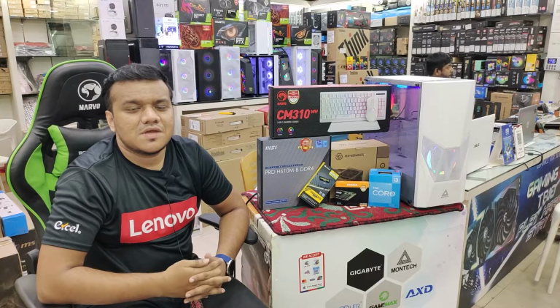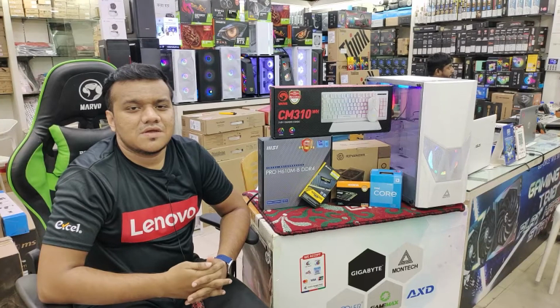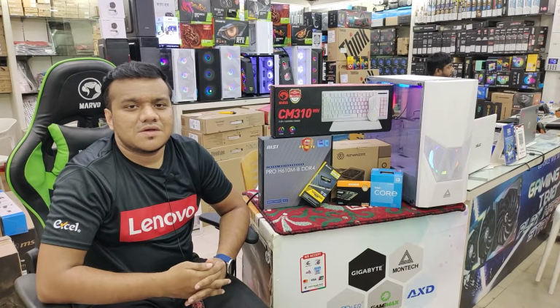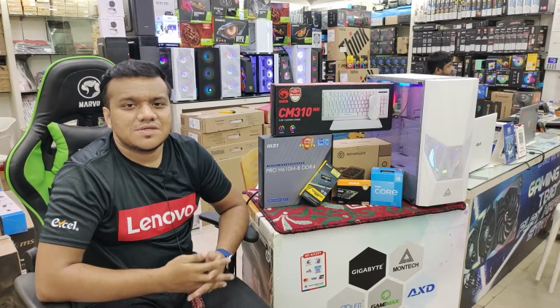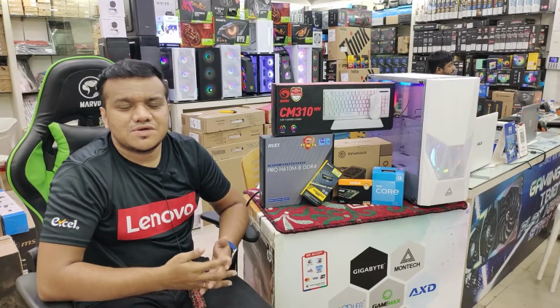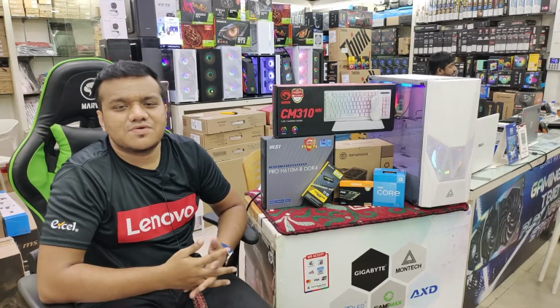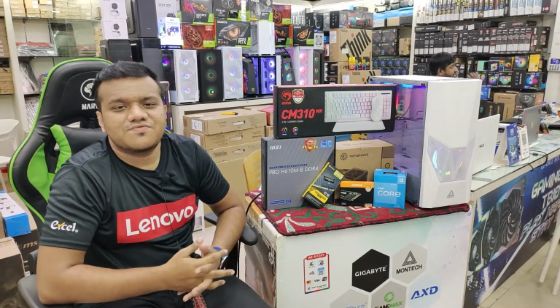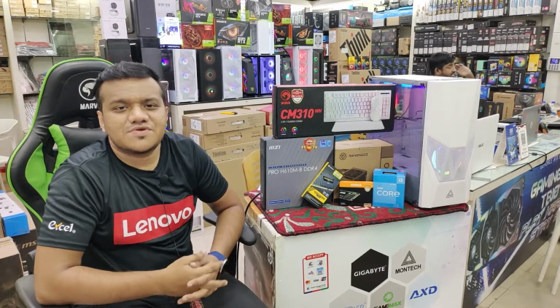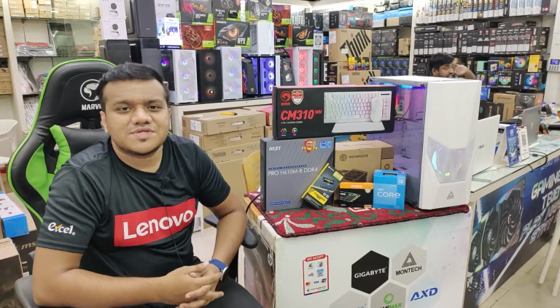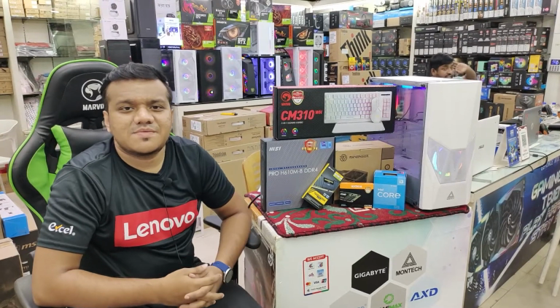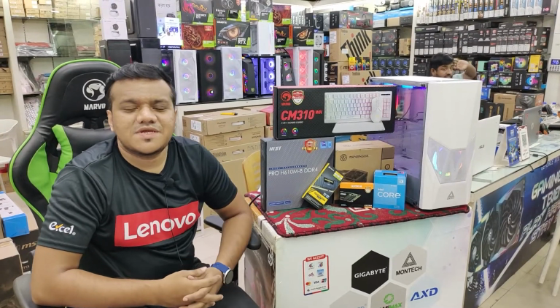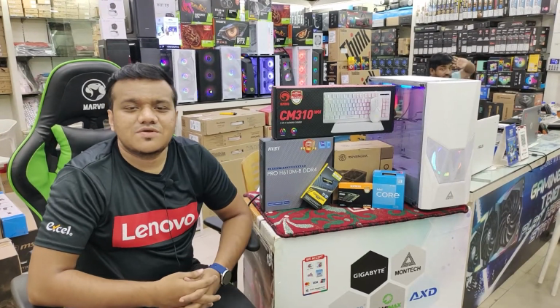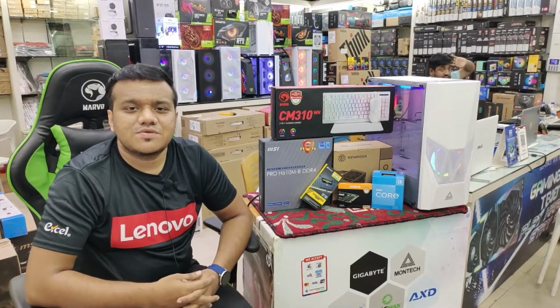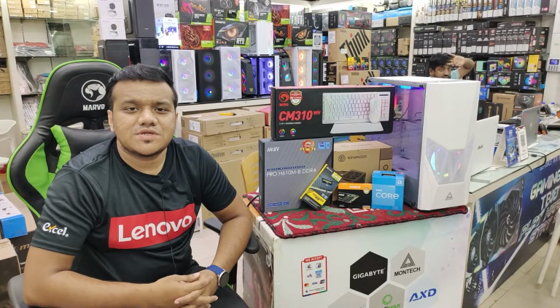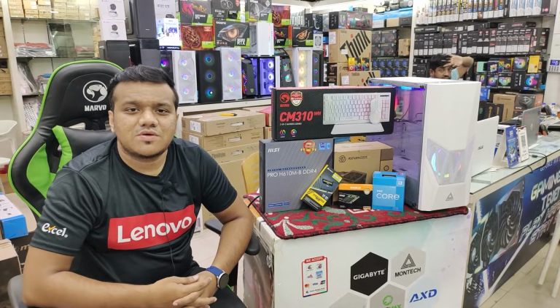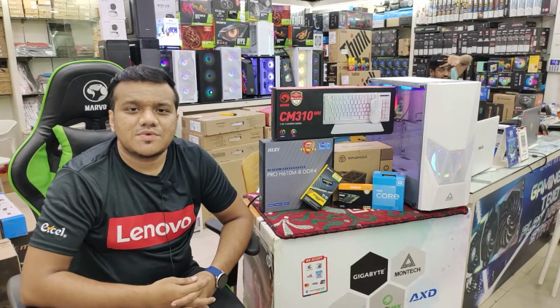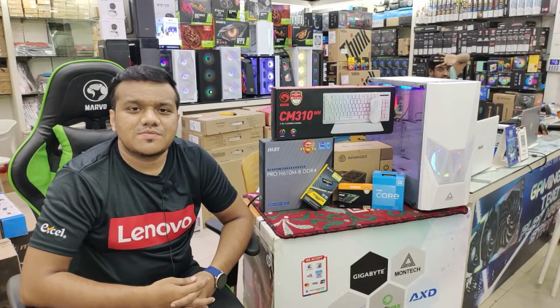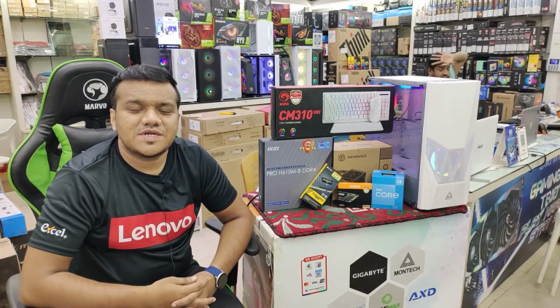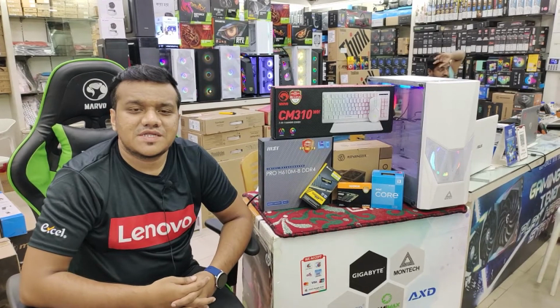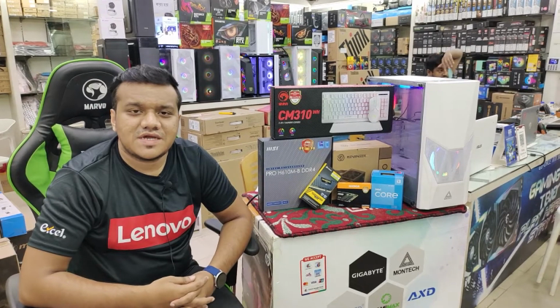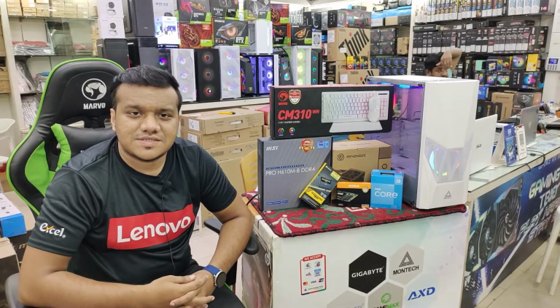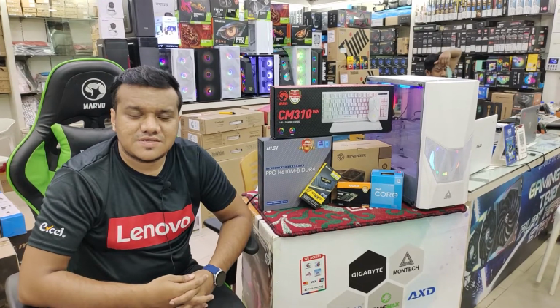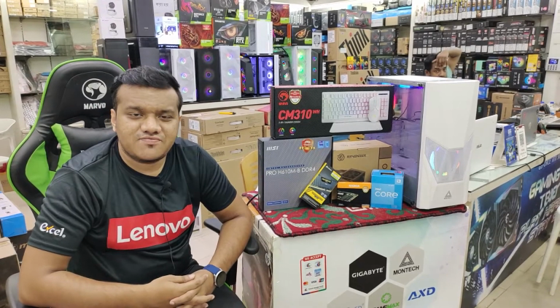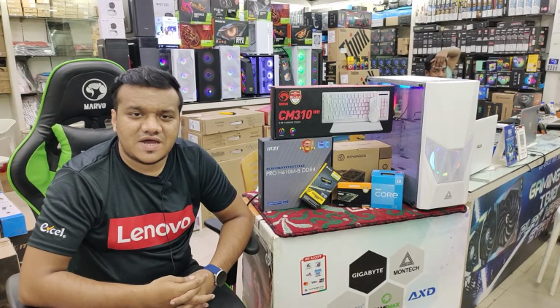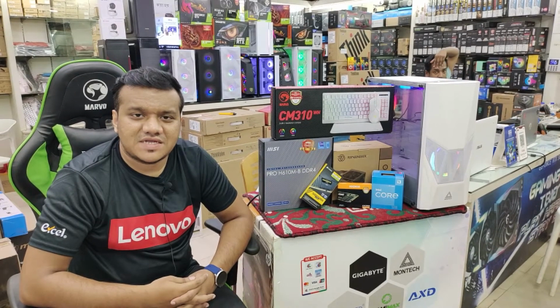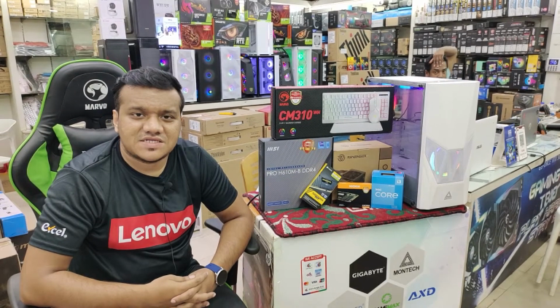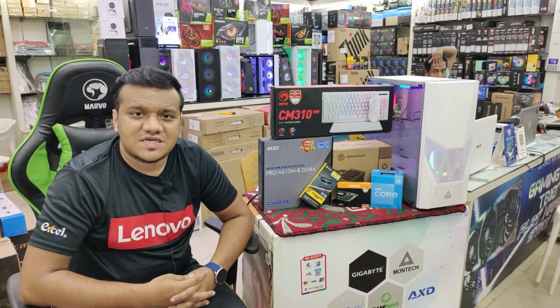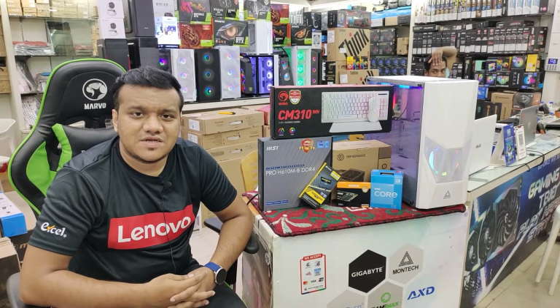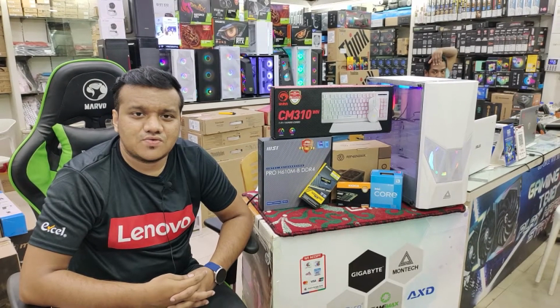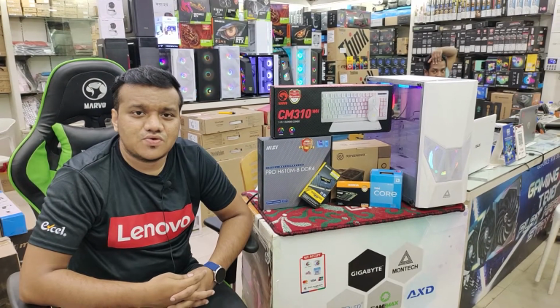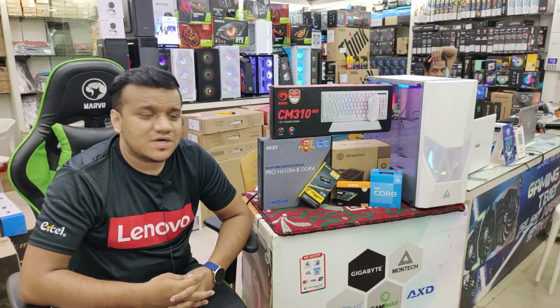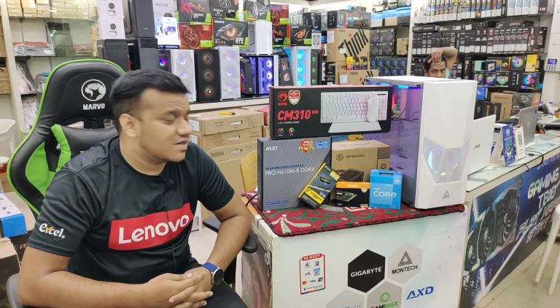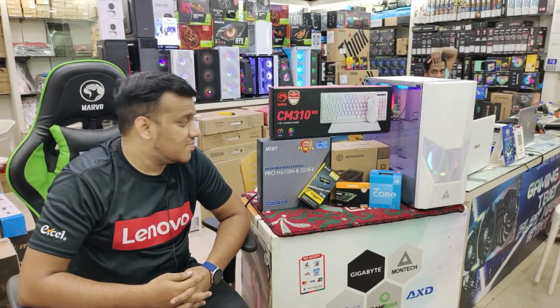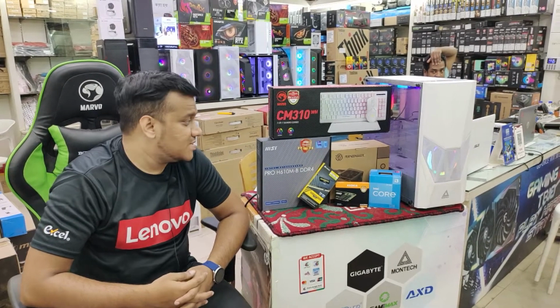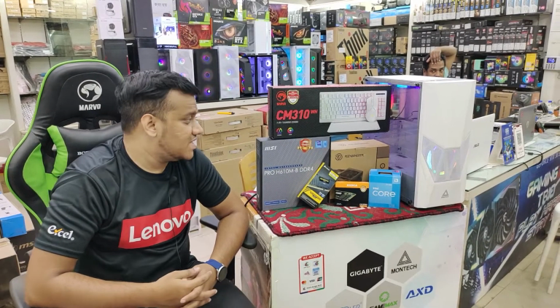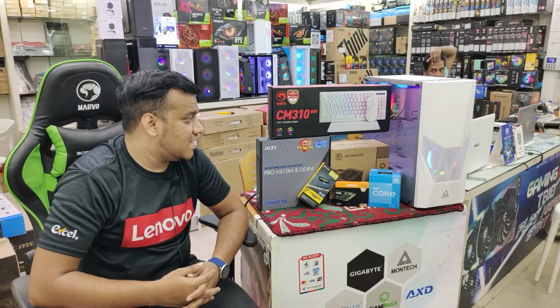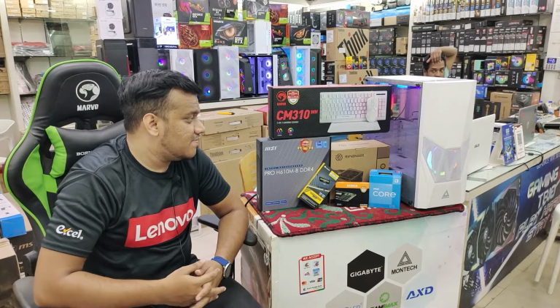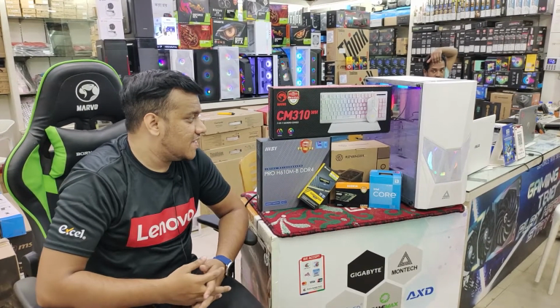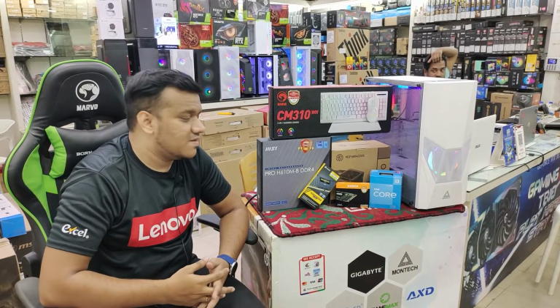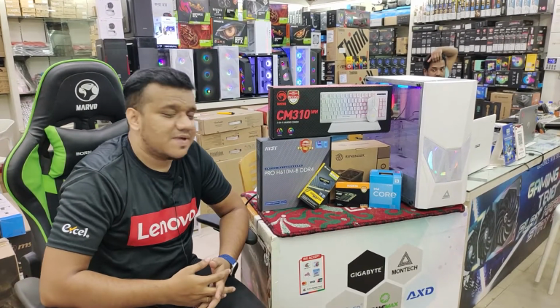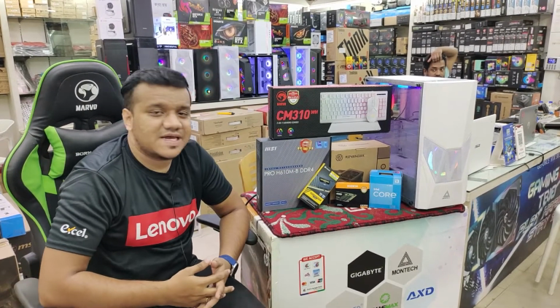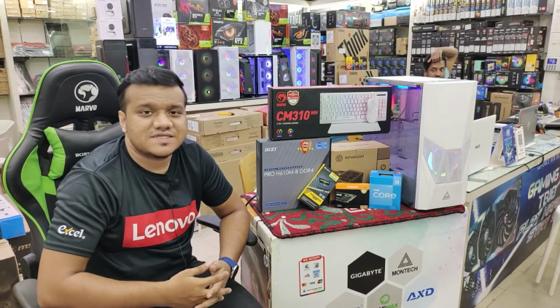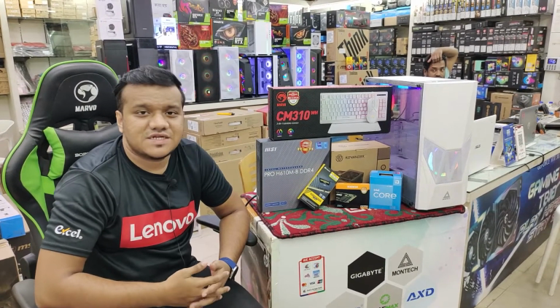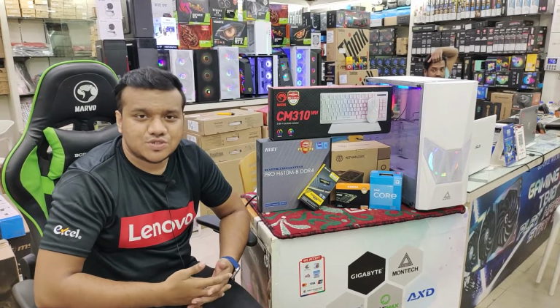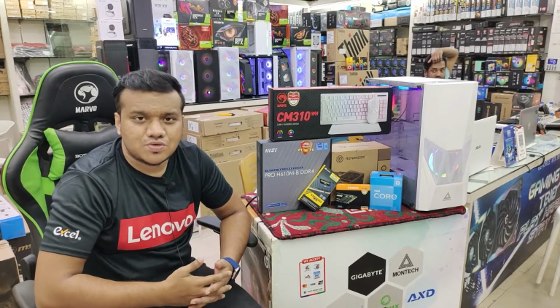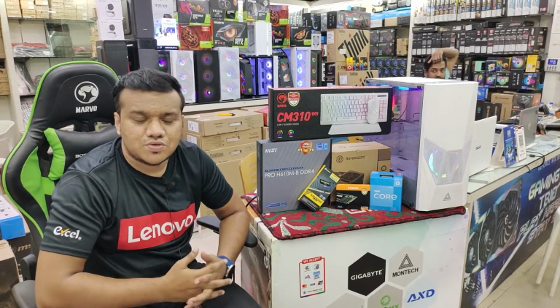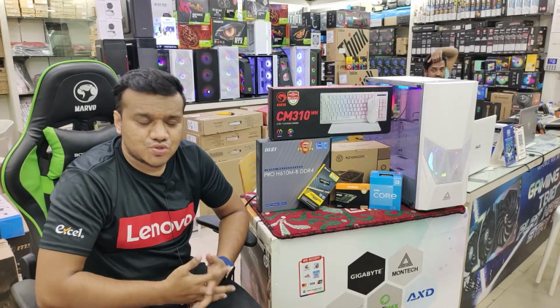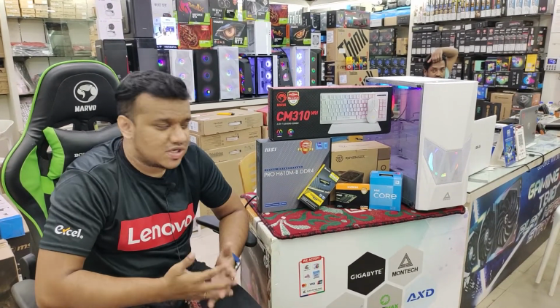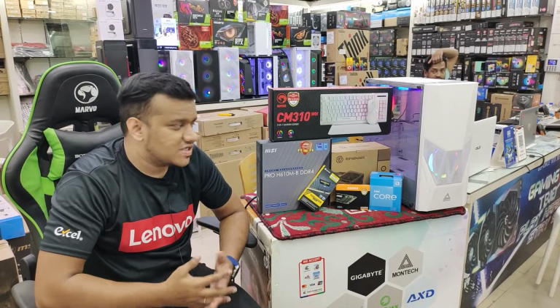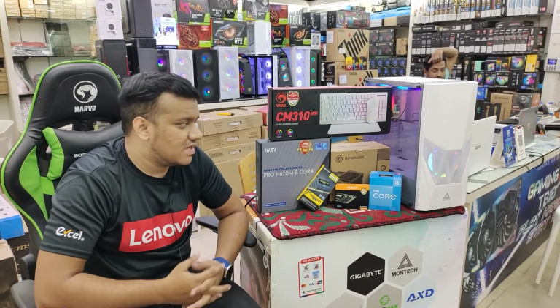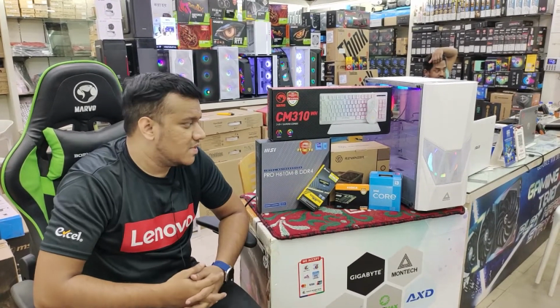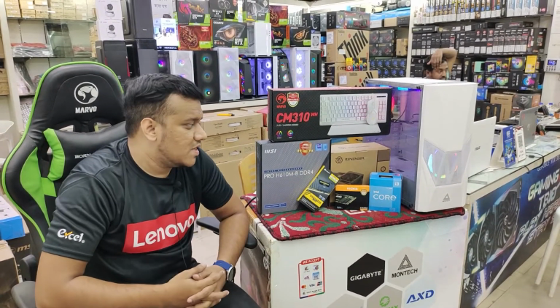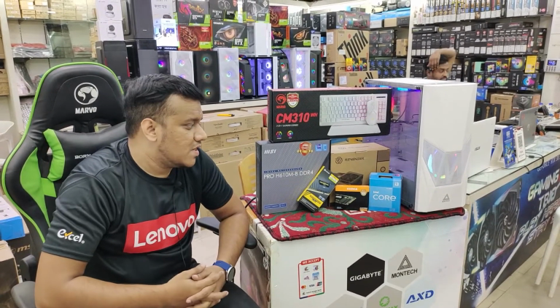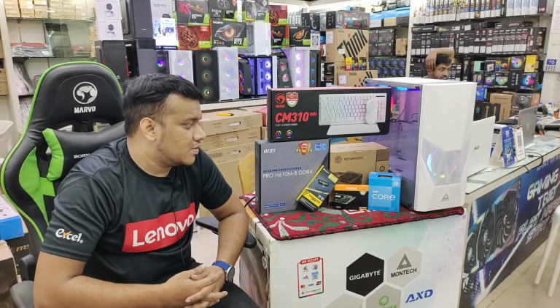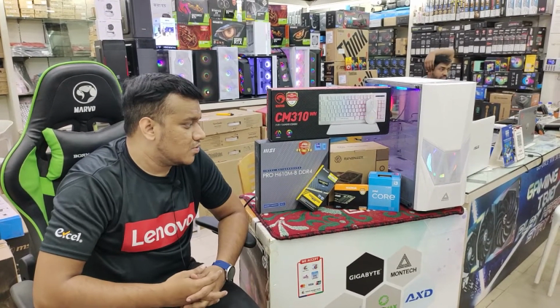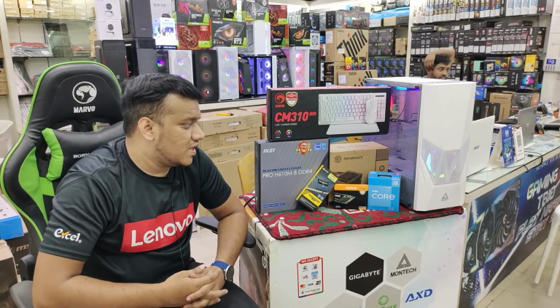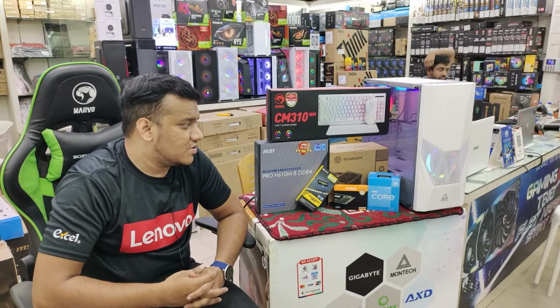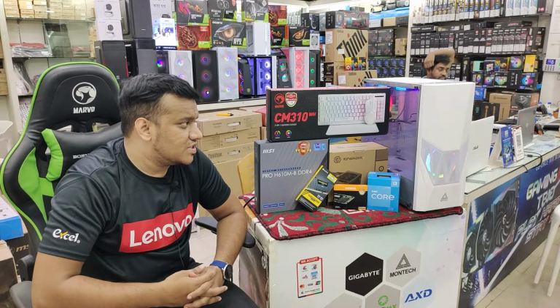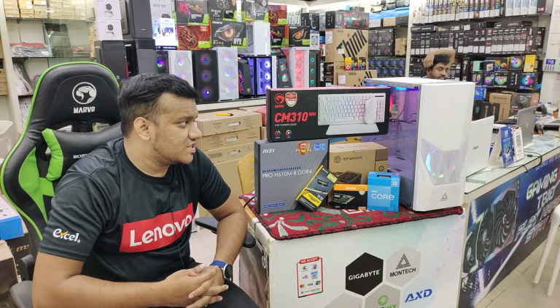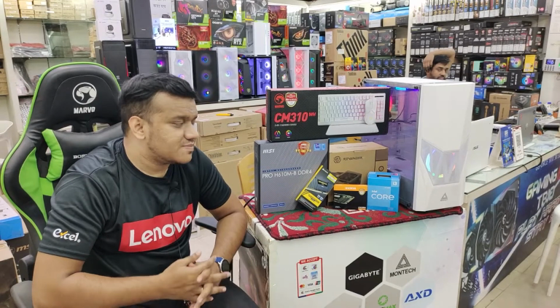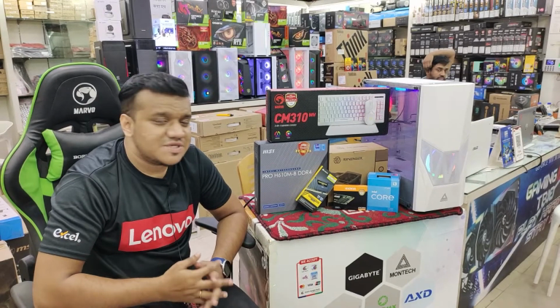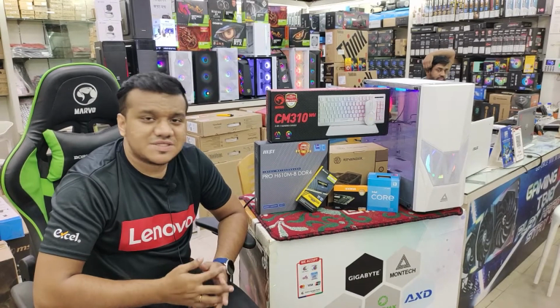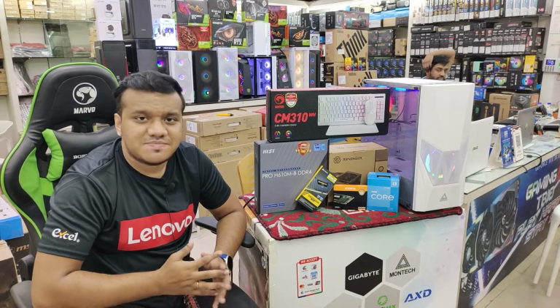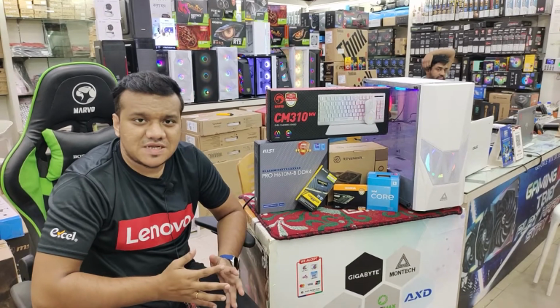Hello everyone, I'm the Universal Converor BD. I've been using the PC Build package. This is the PC Build.